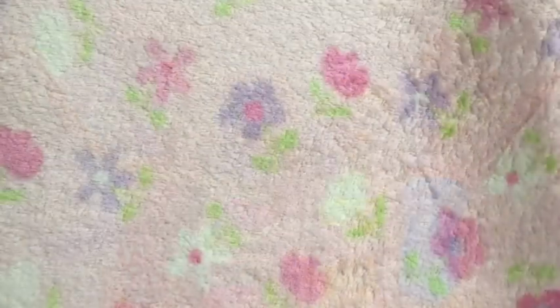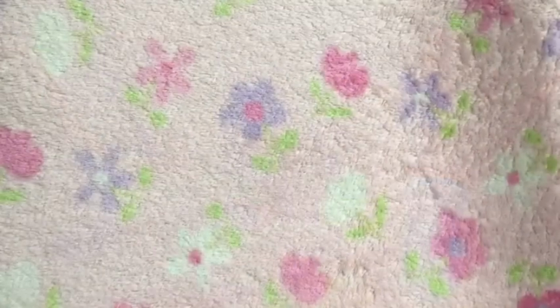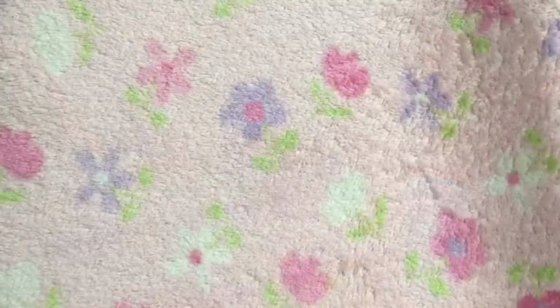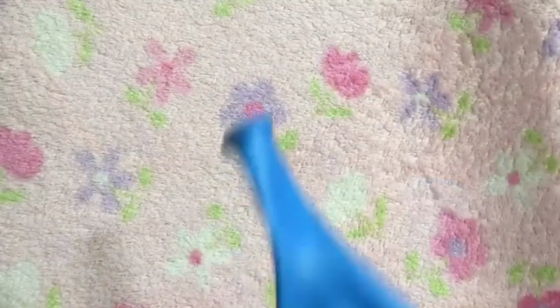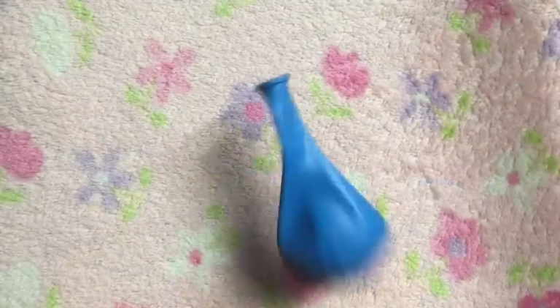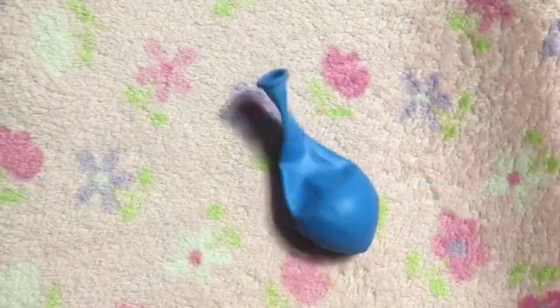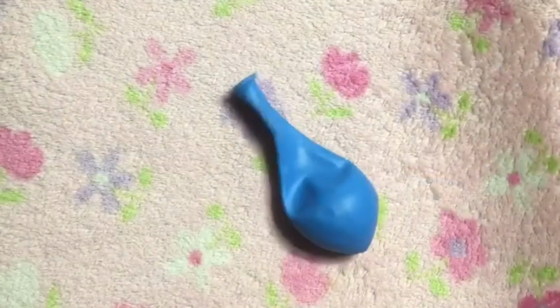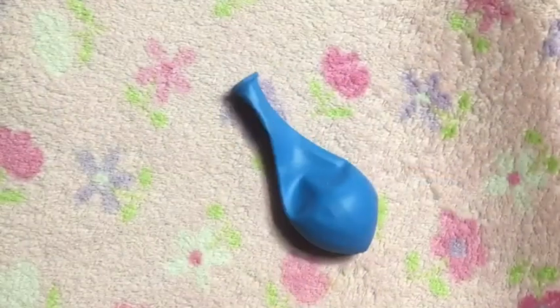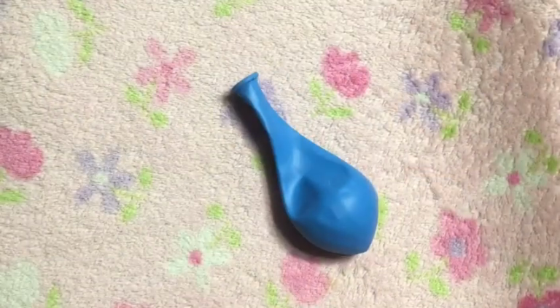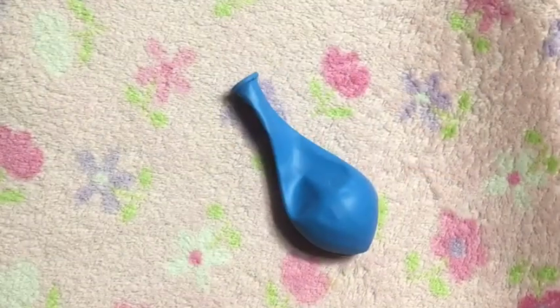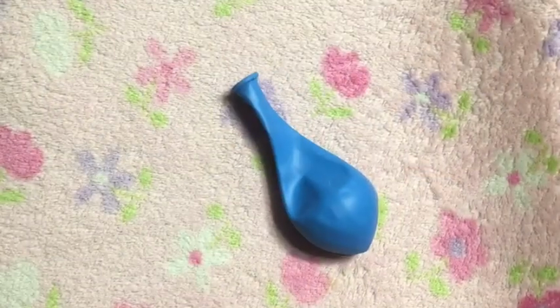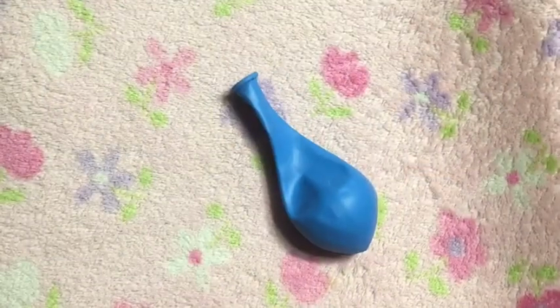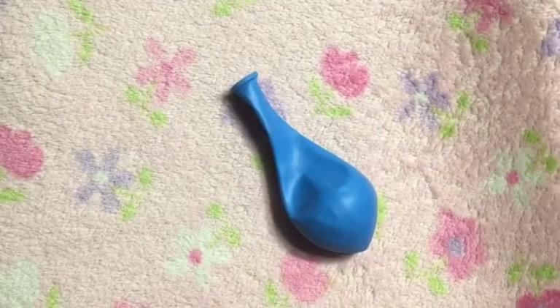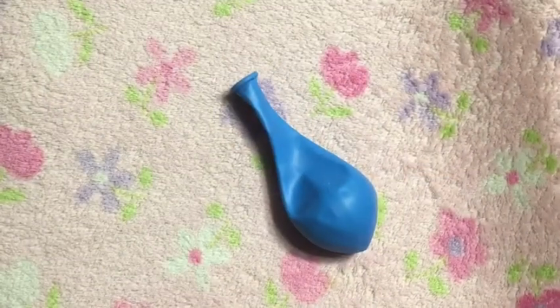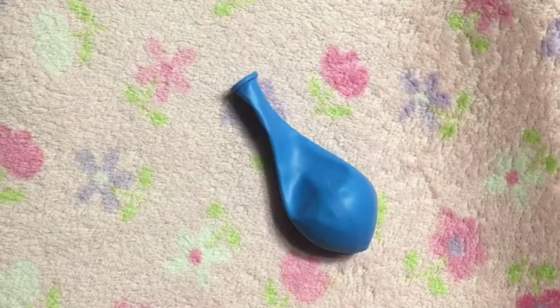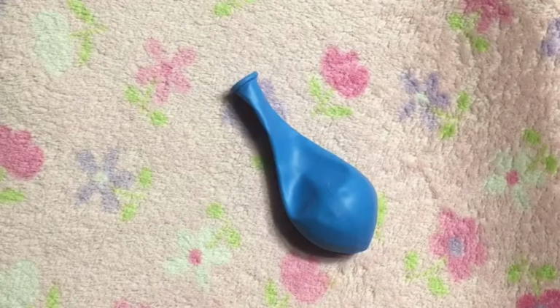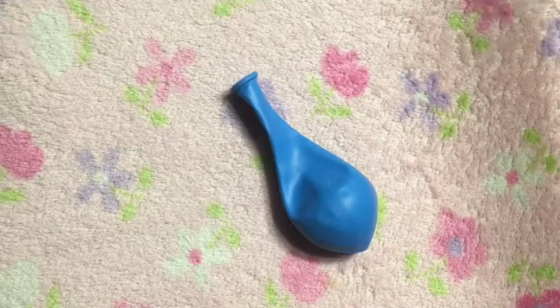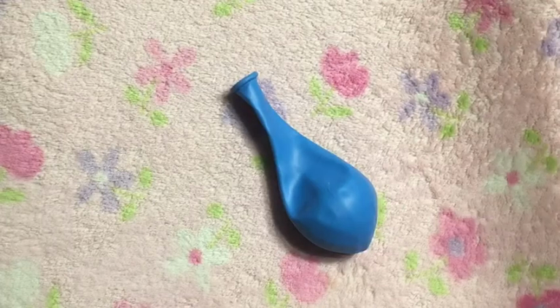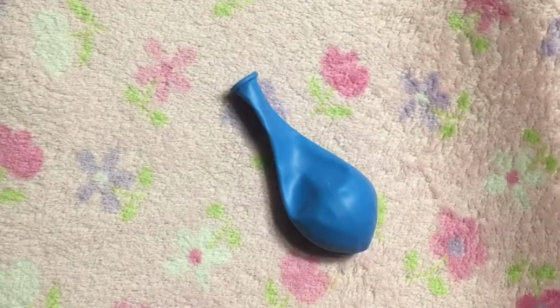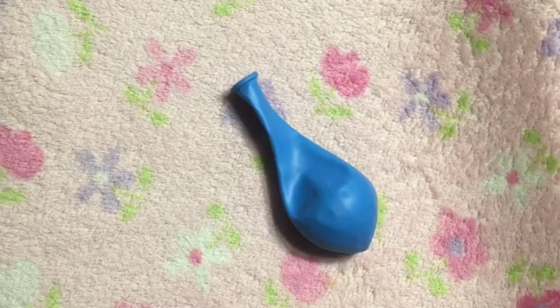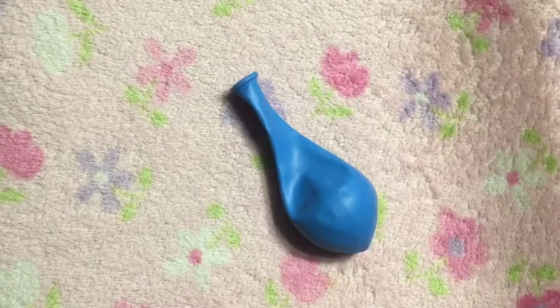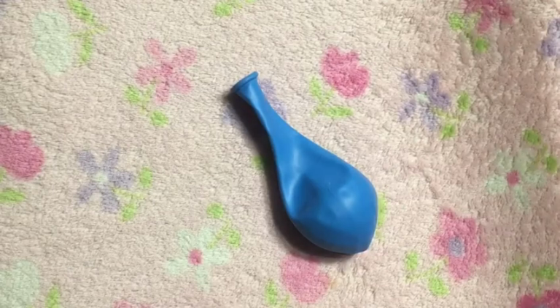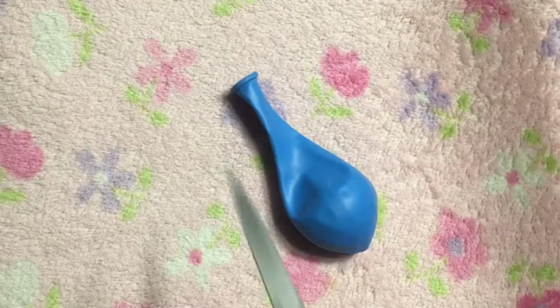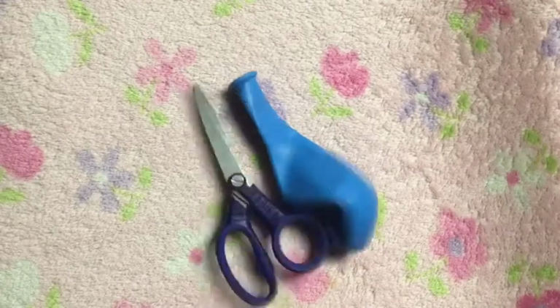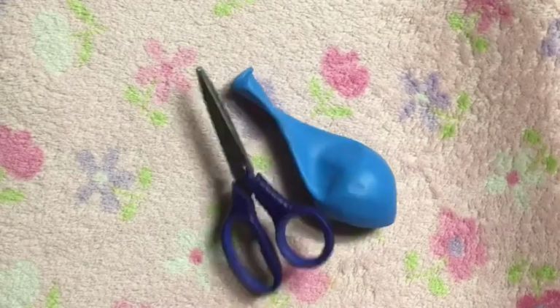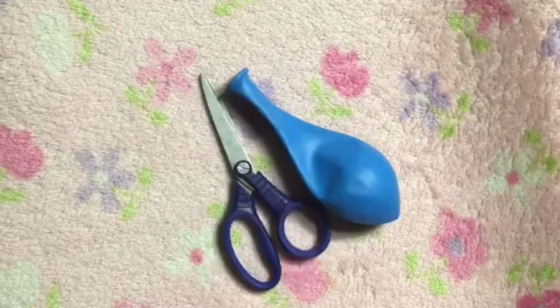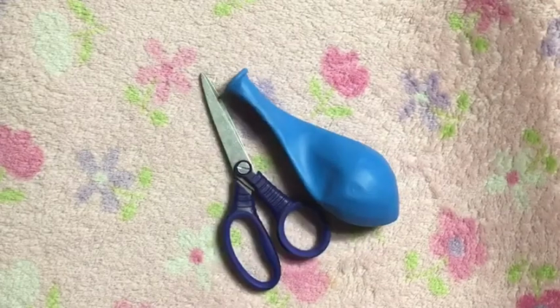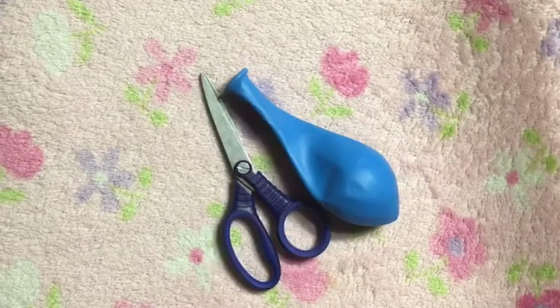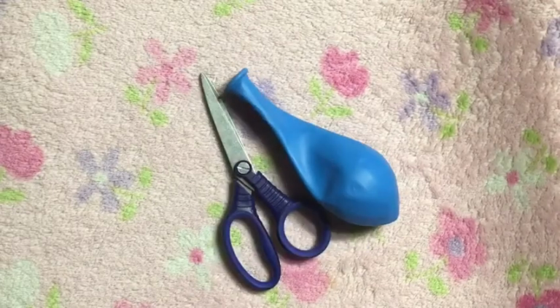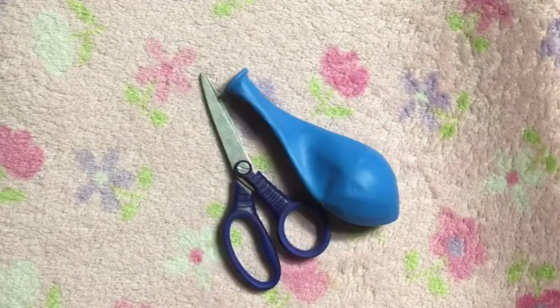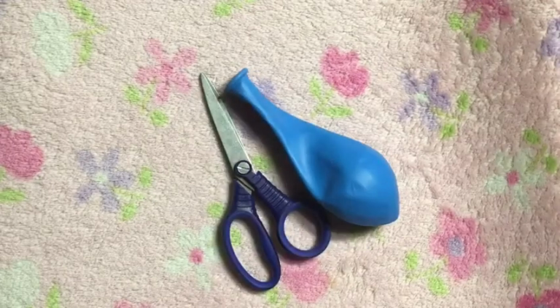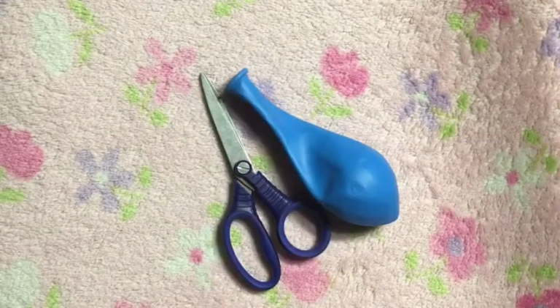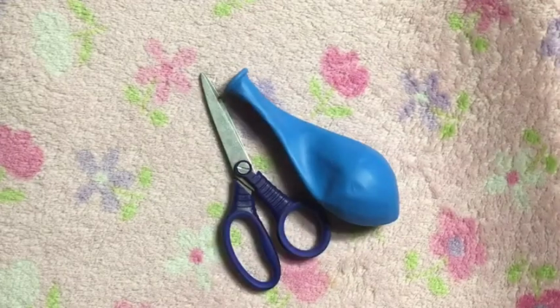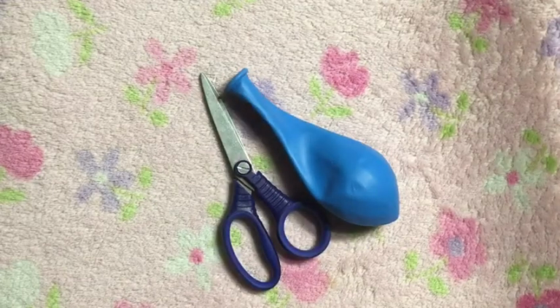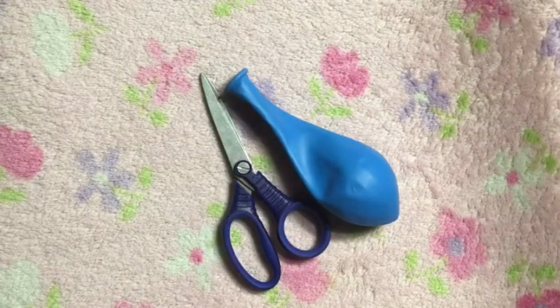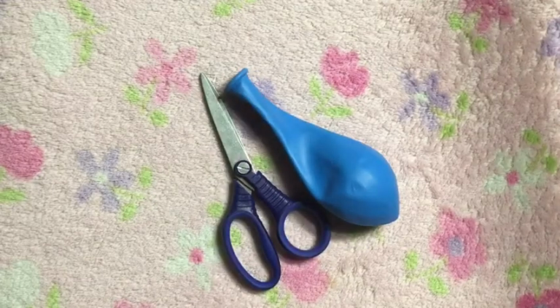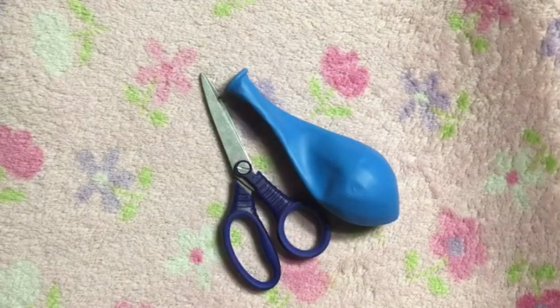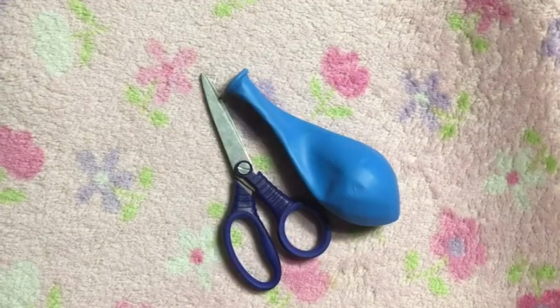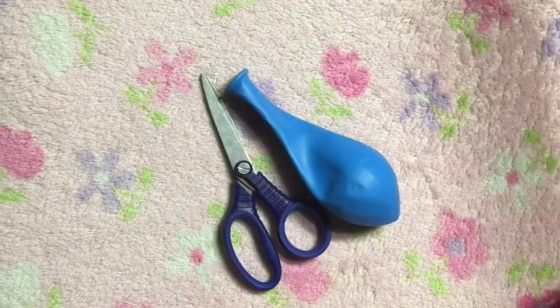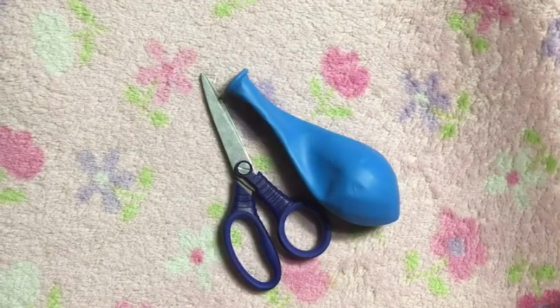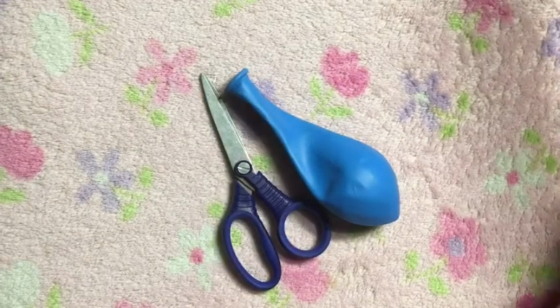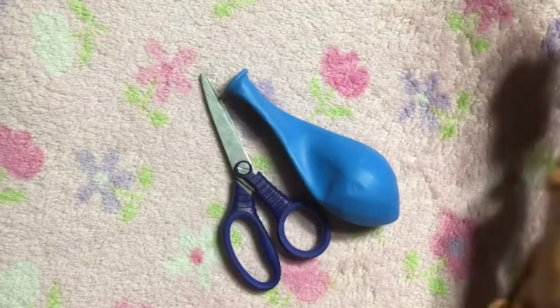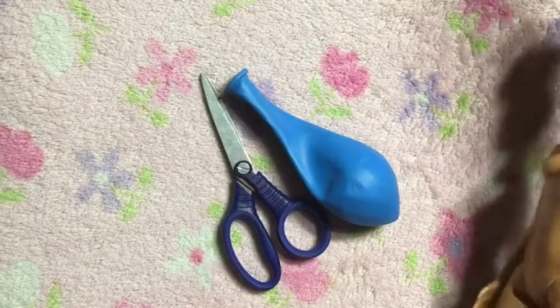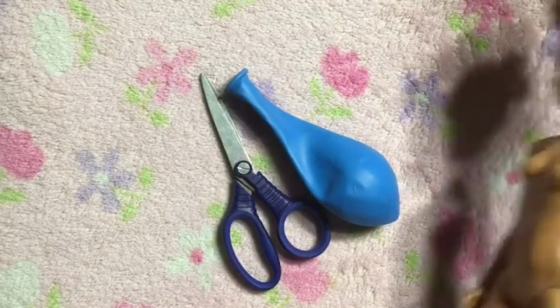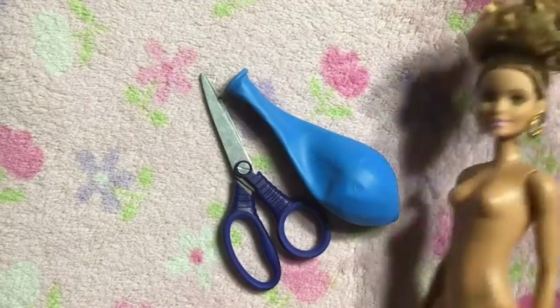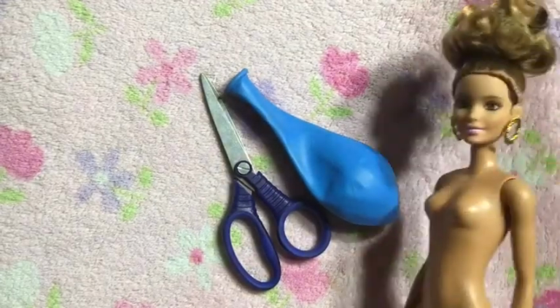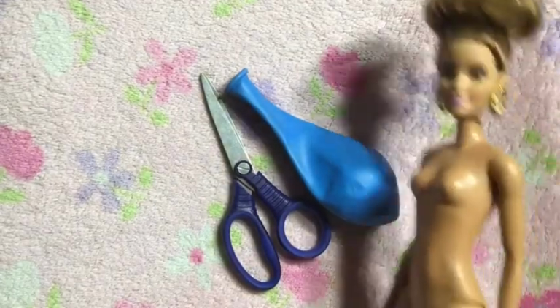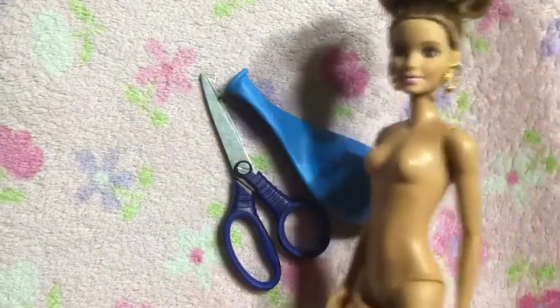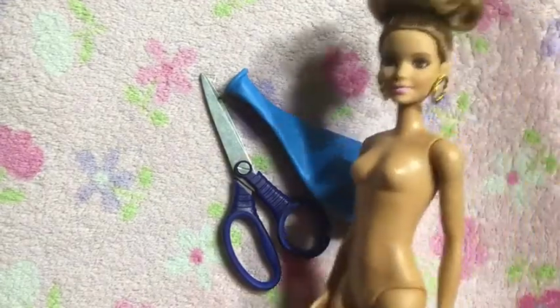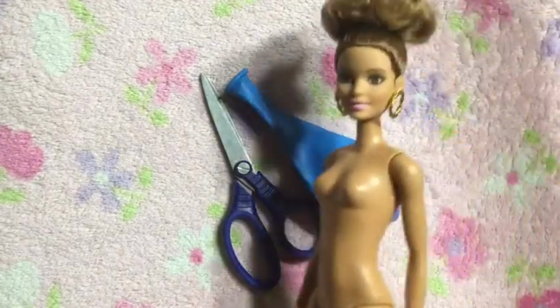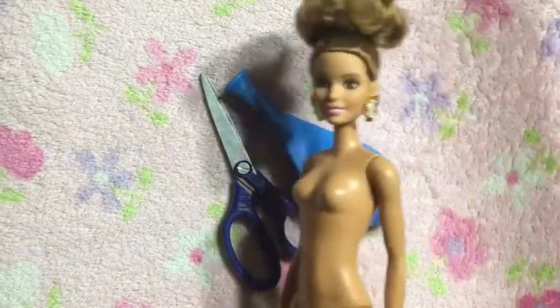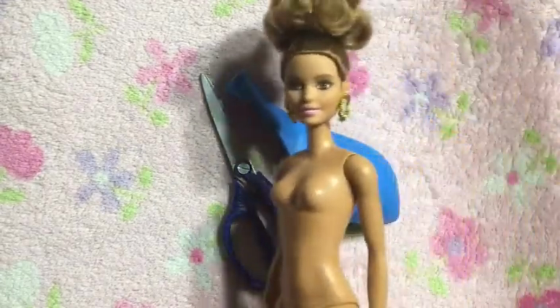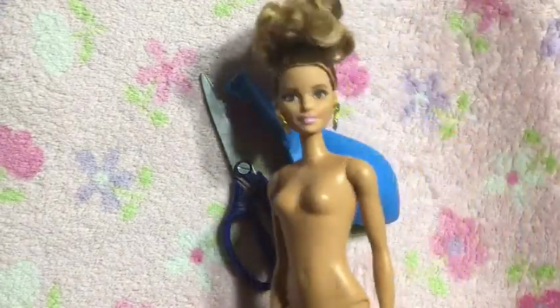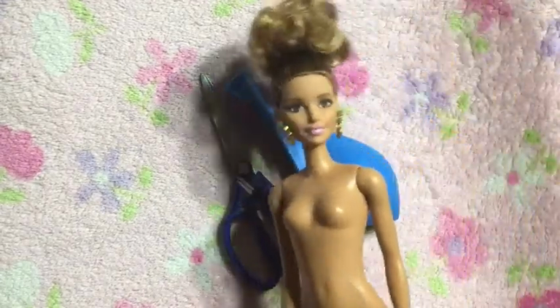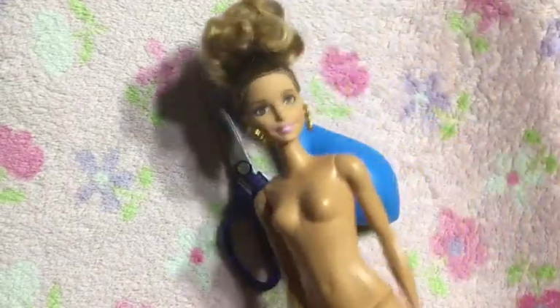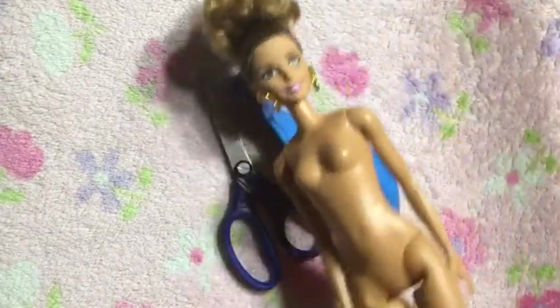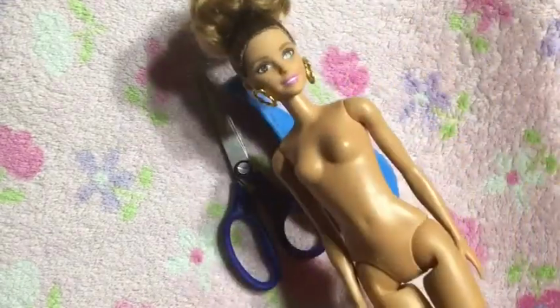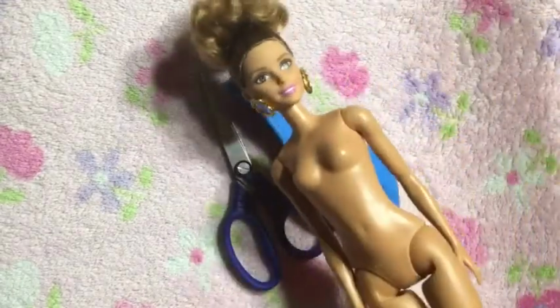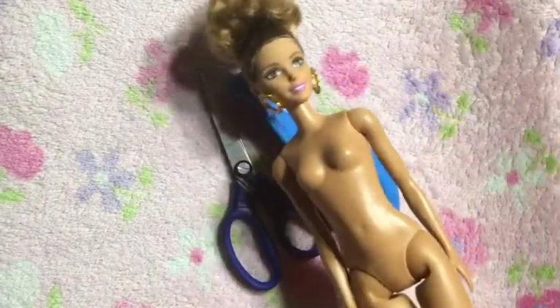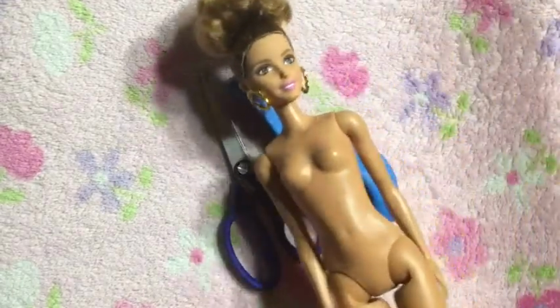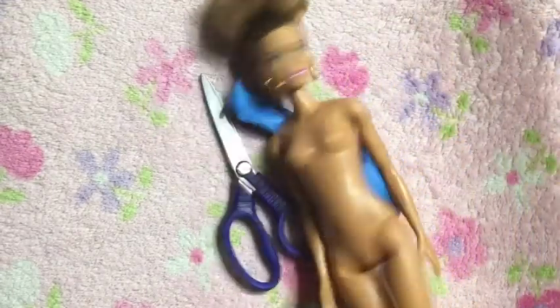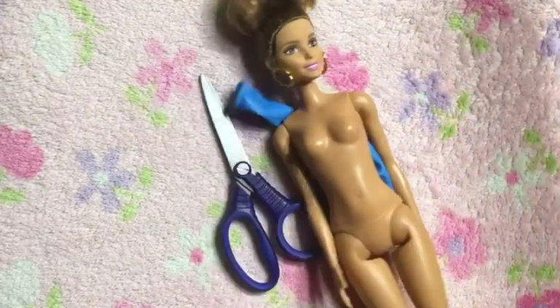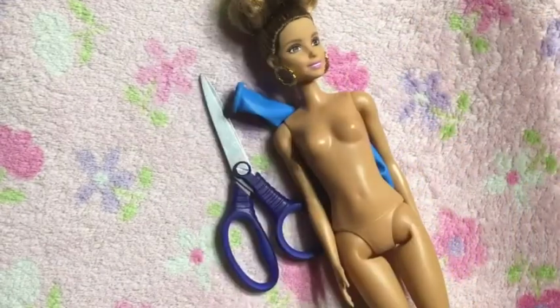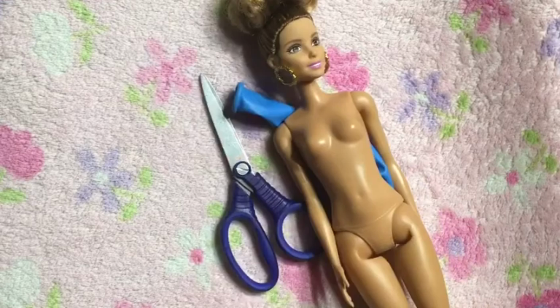To make the one-piece bathing suit you will need a balloon, scissors, and of course a Barbie doll.